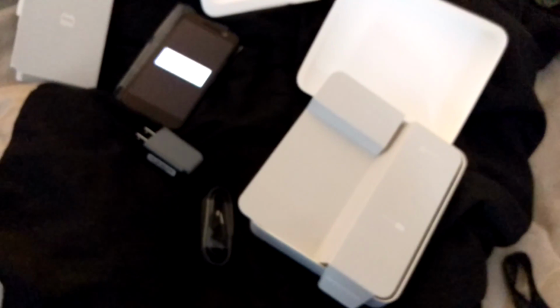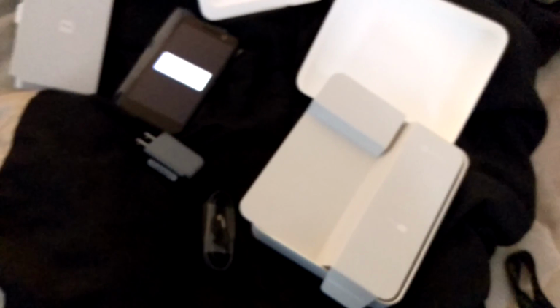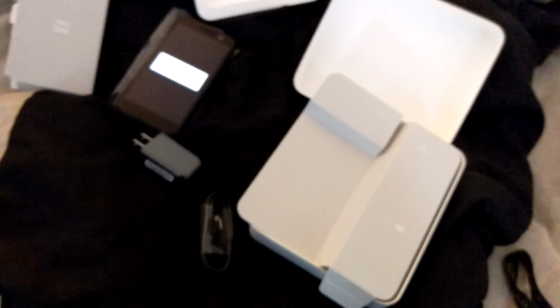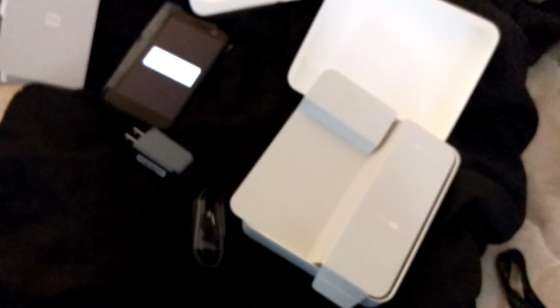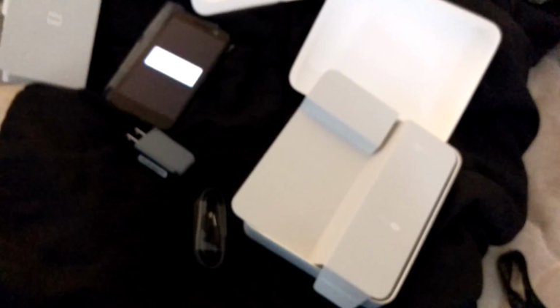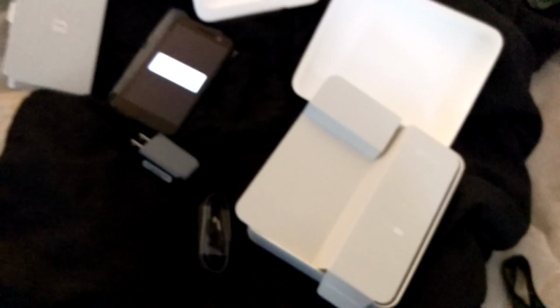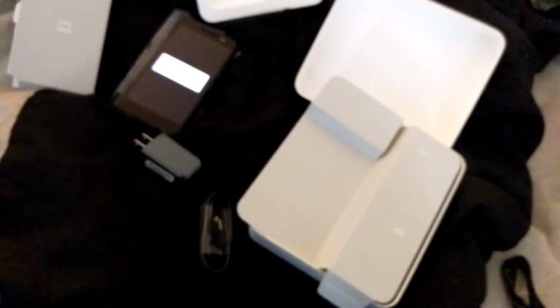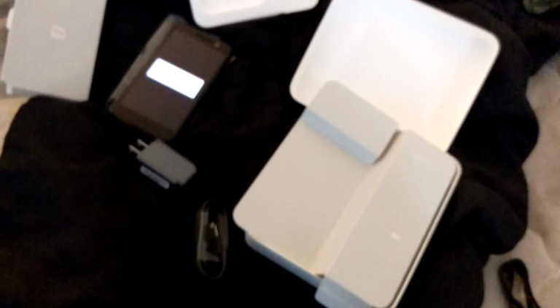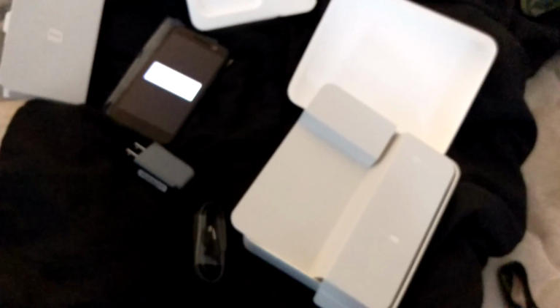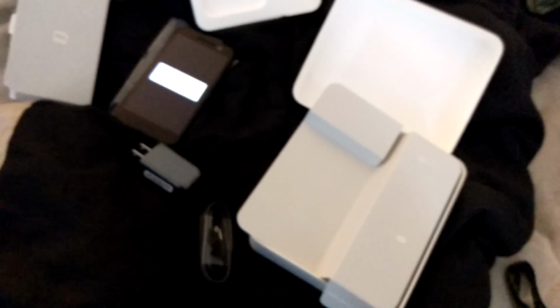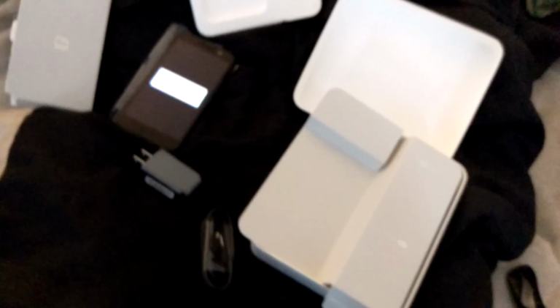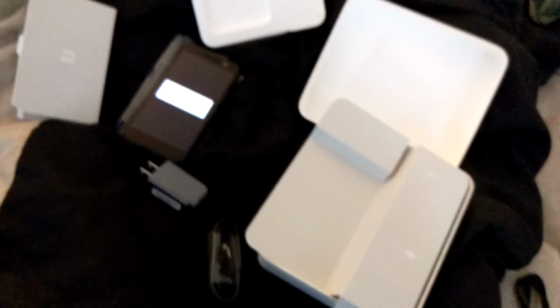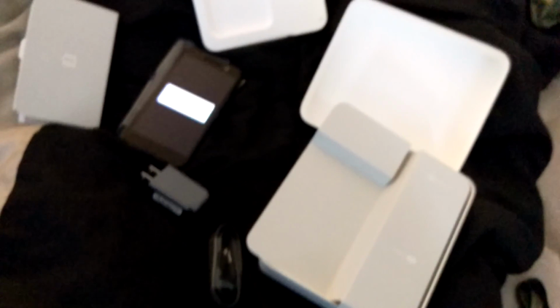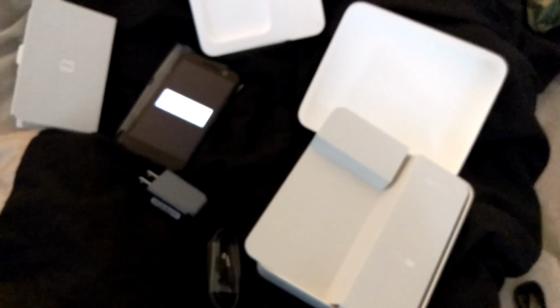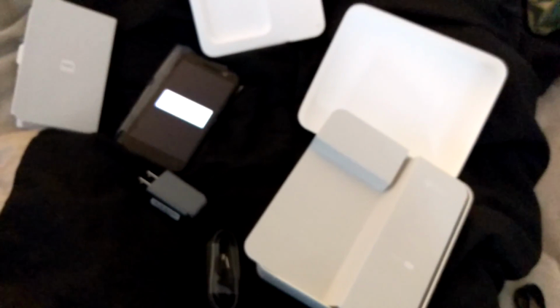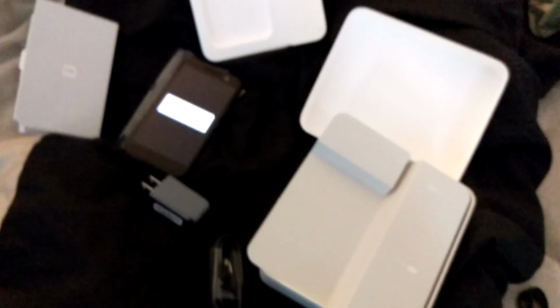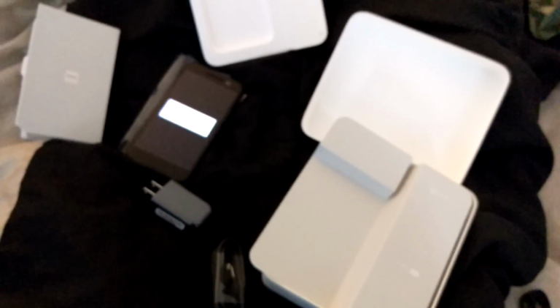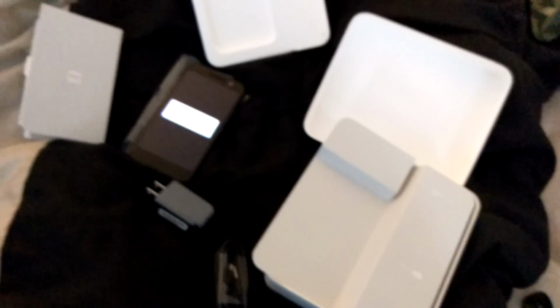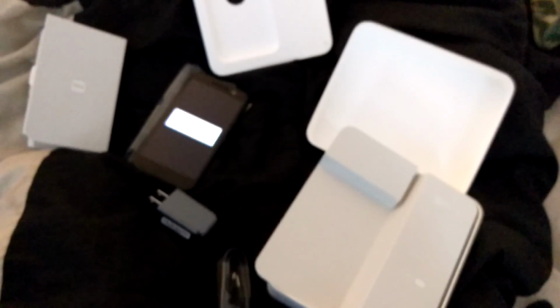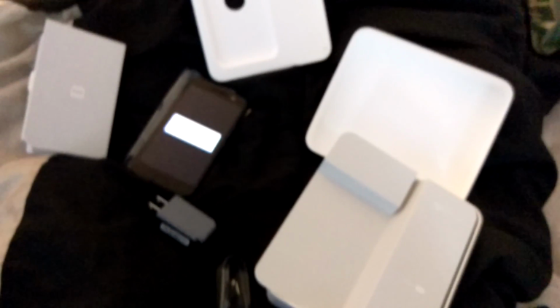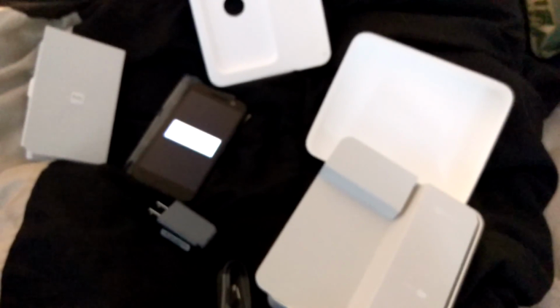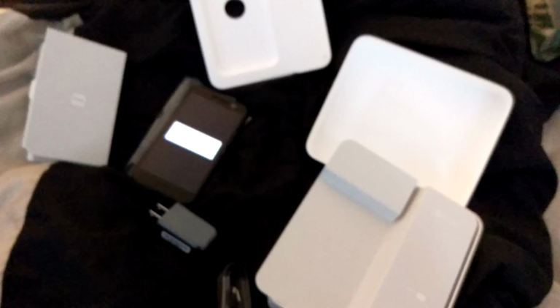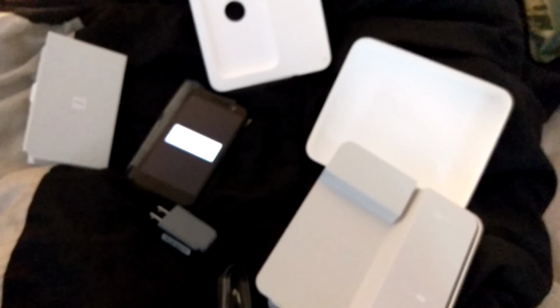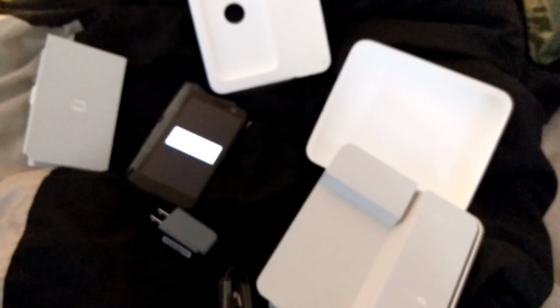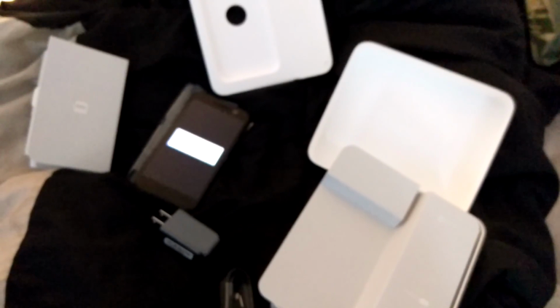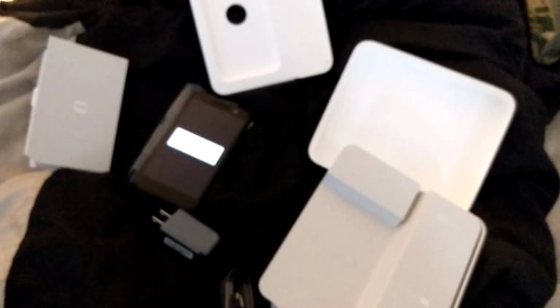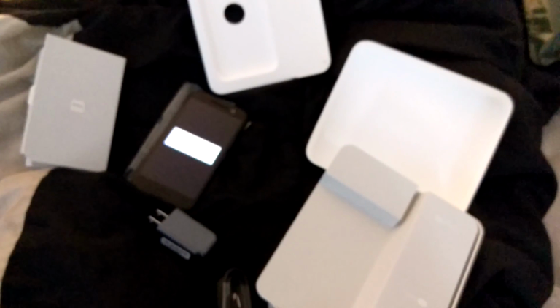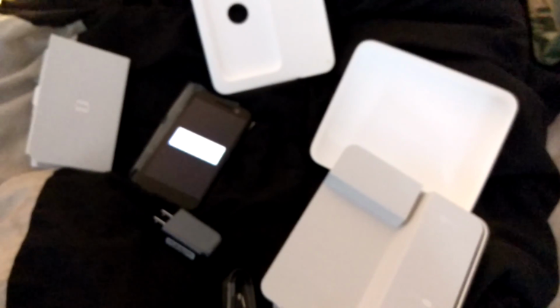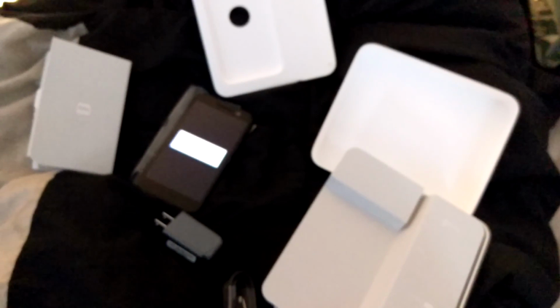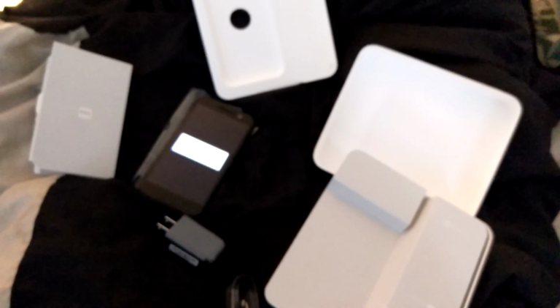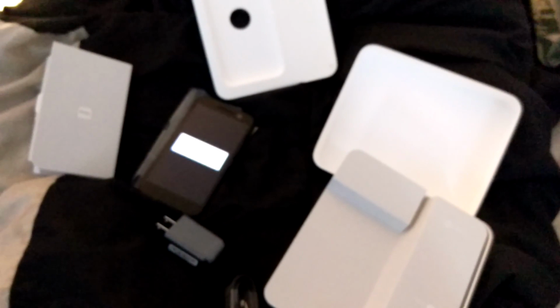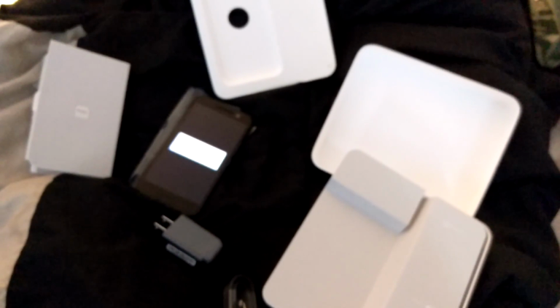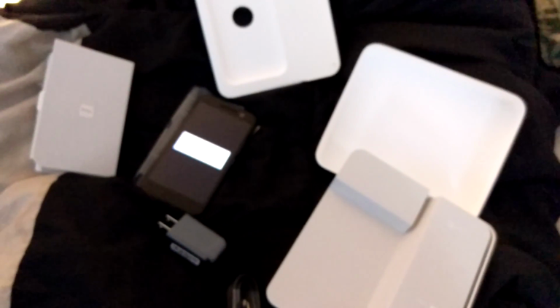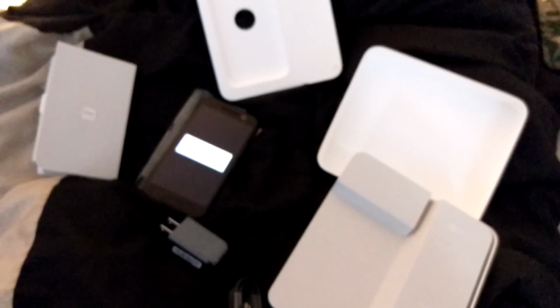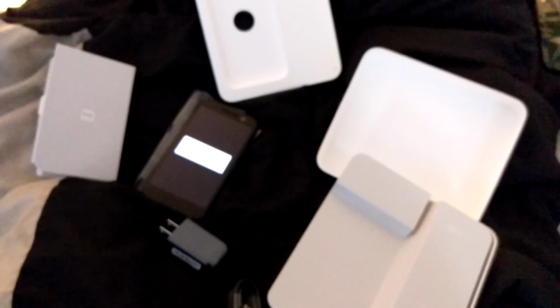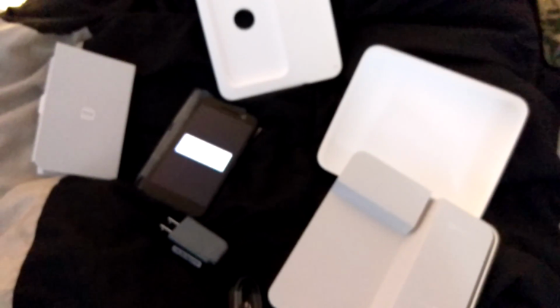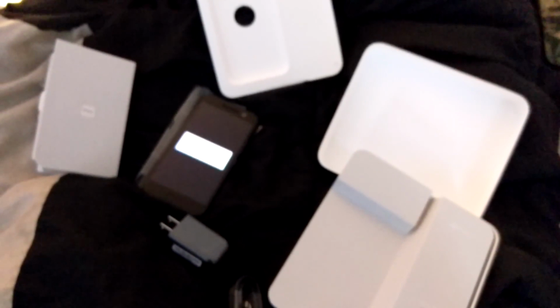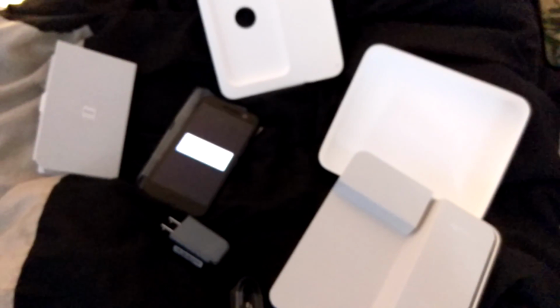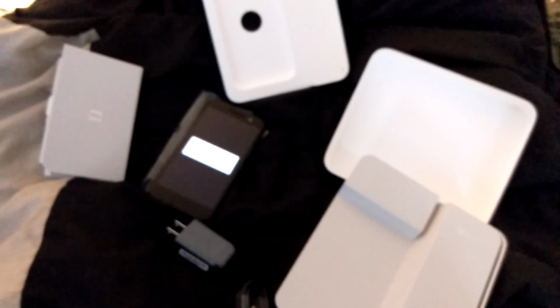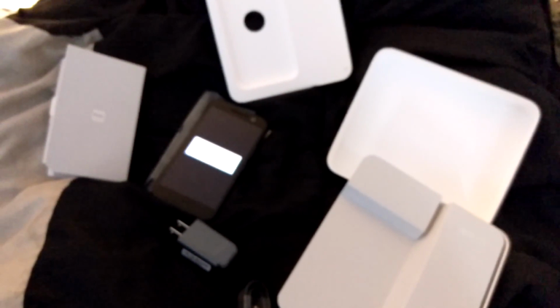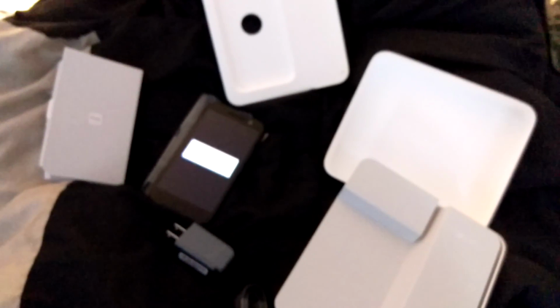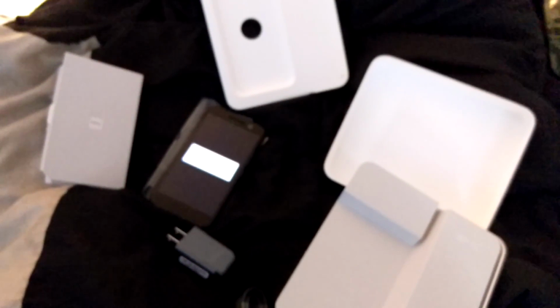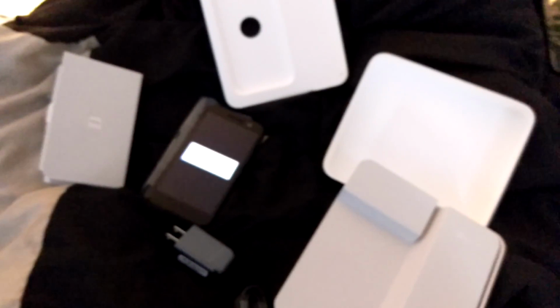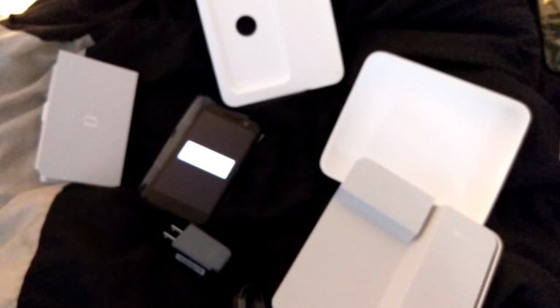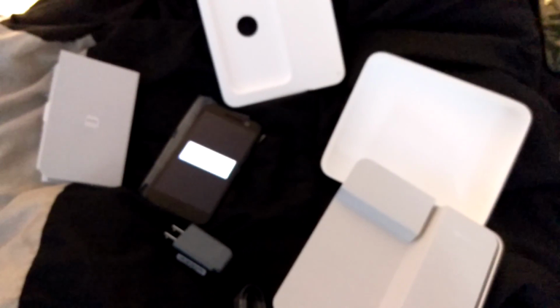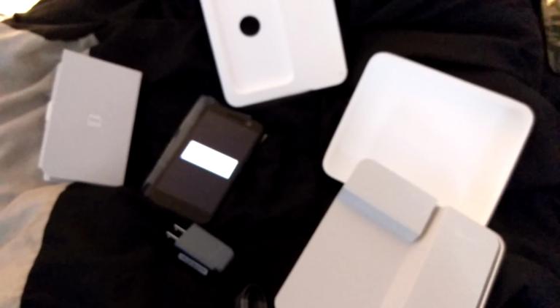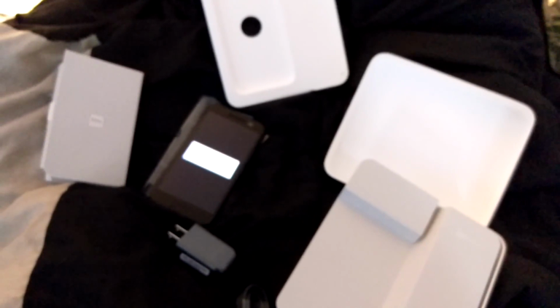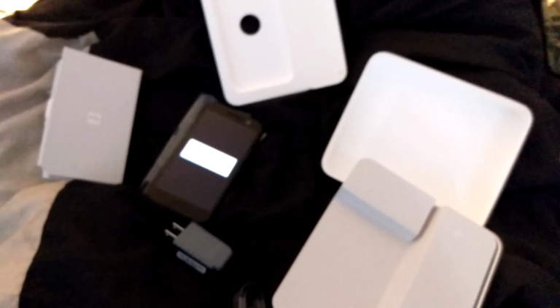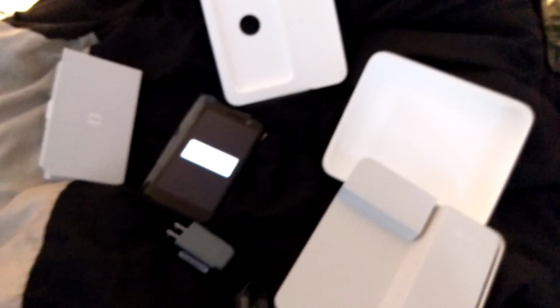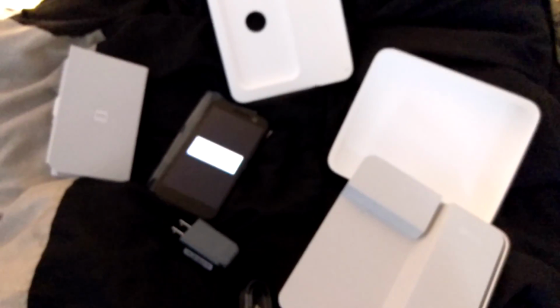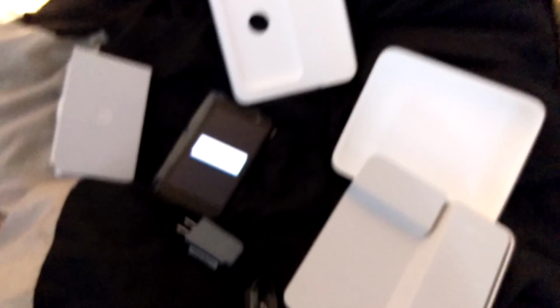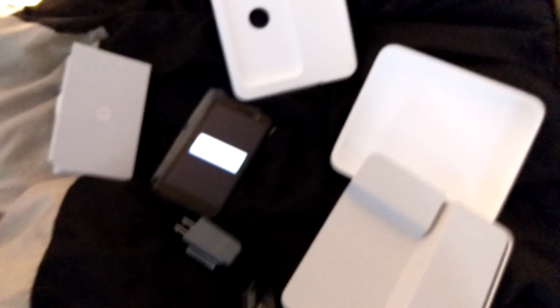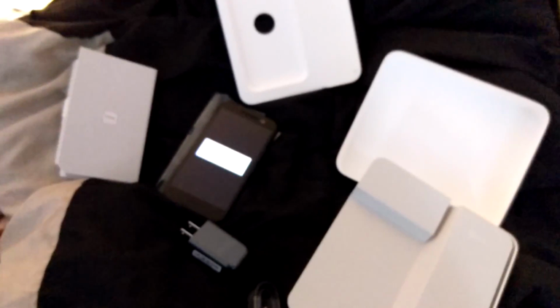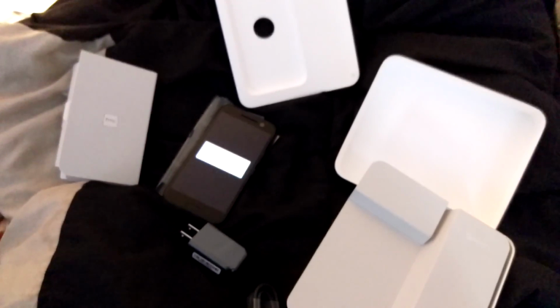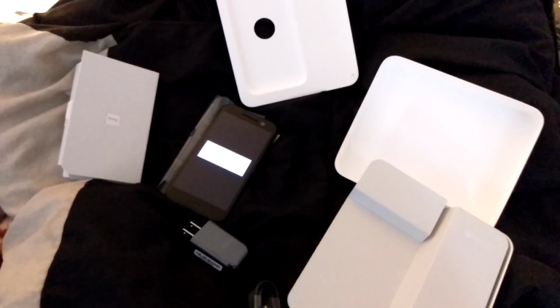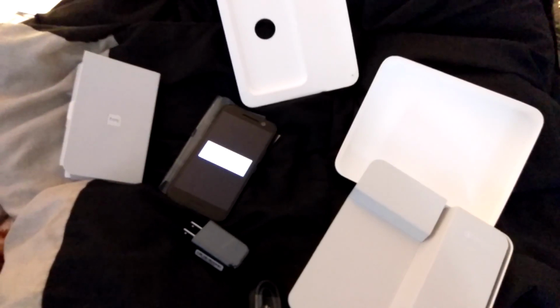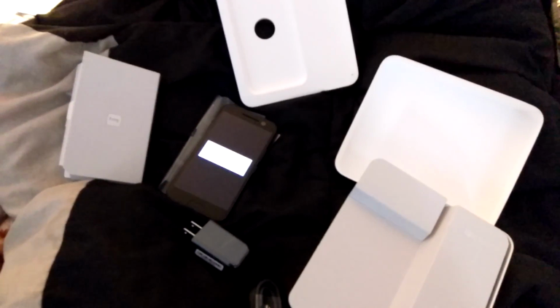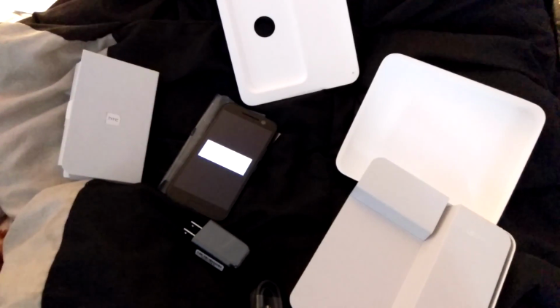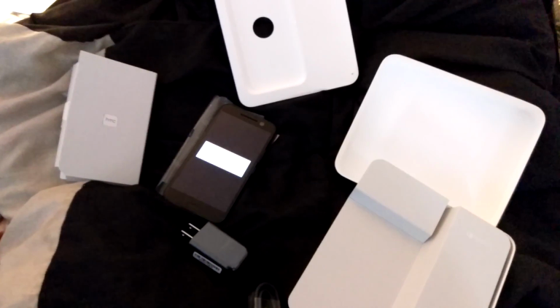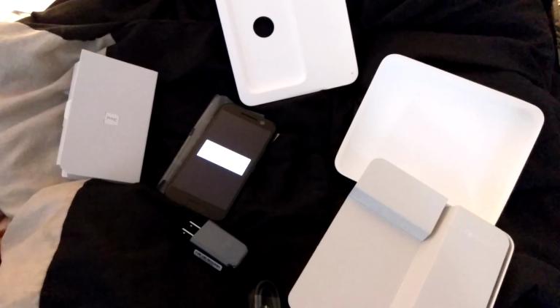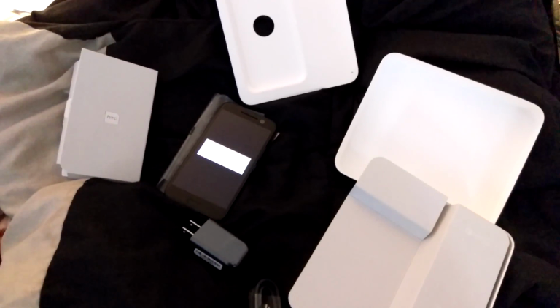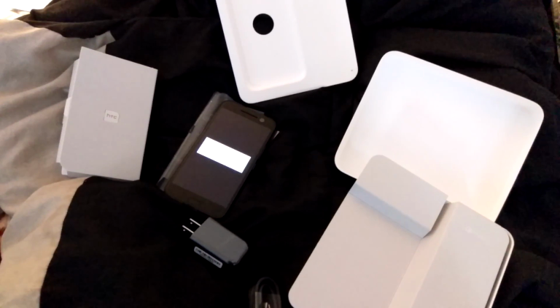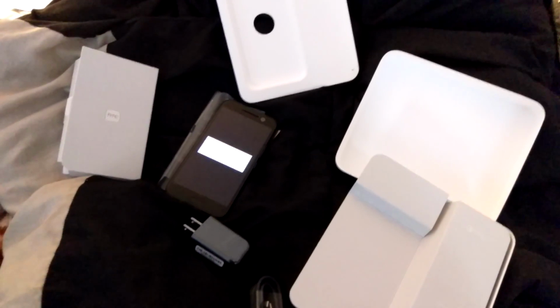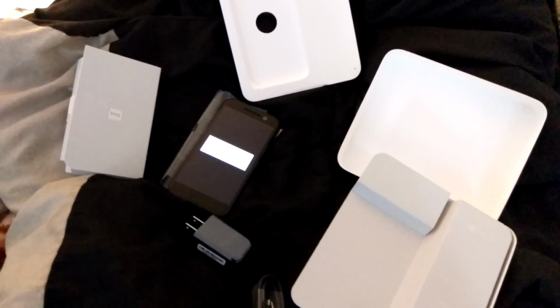Headphones weren't included in the box on the U.S. ship. This is an unlocked, factory unlocked unit.